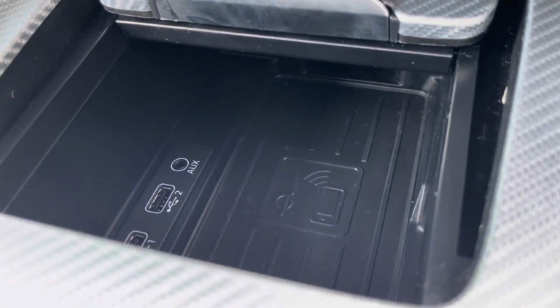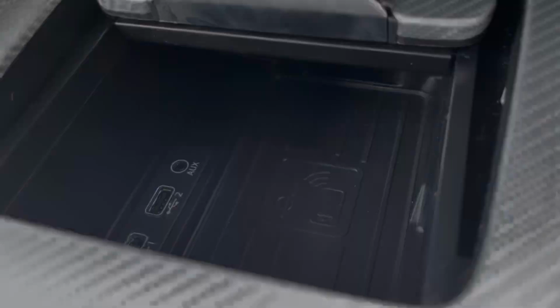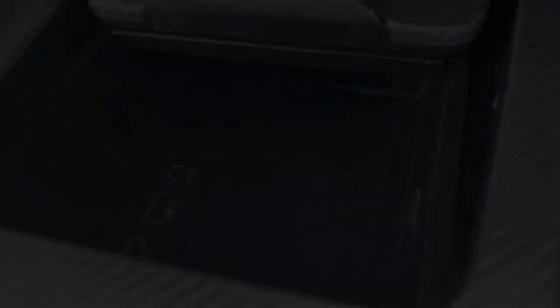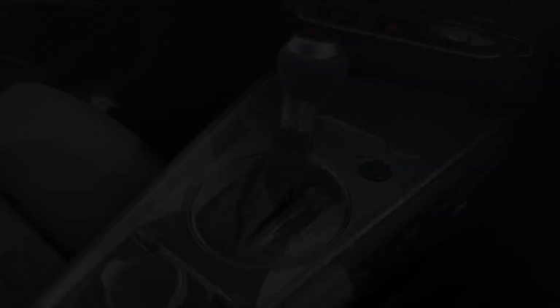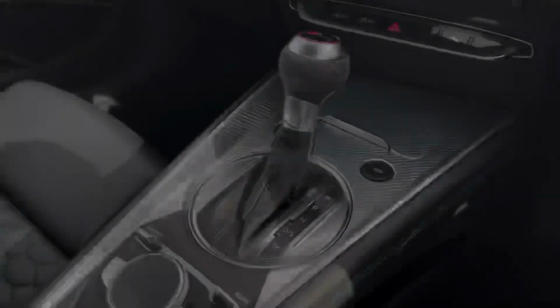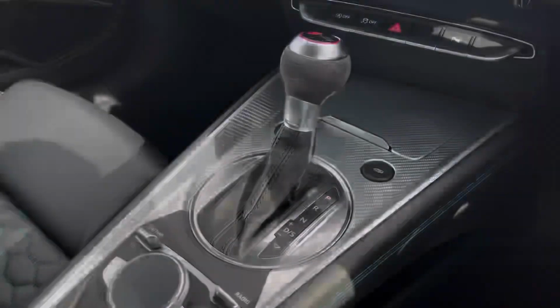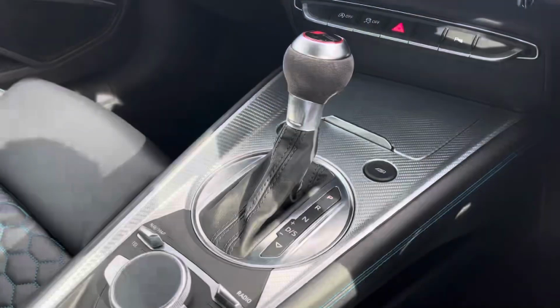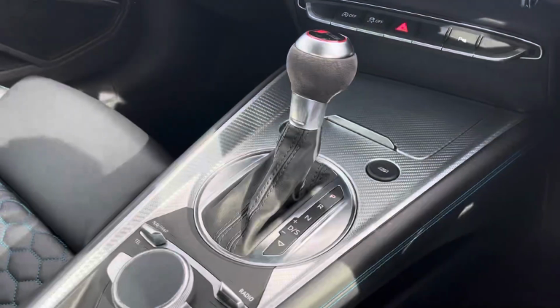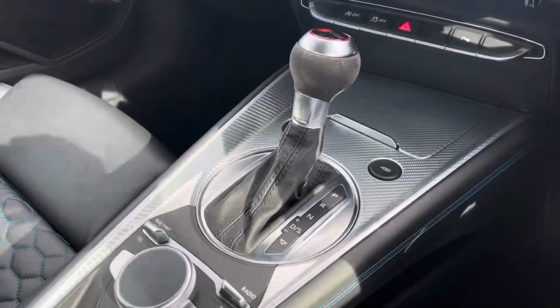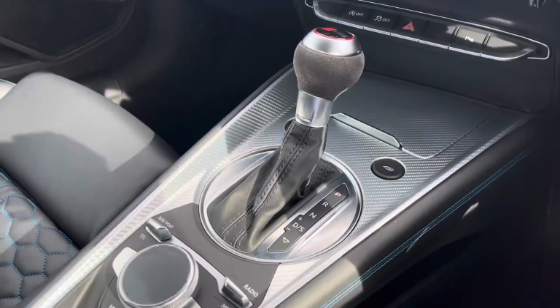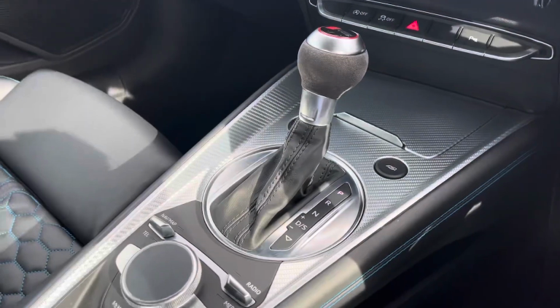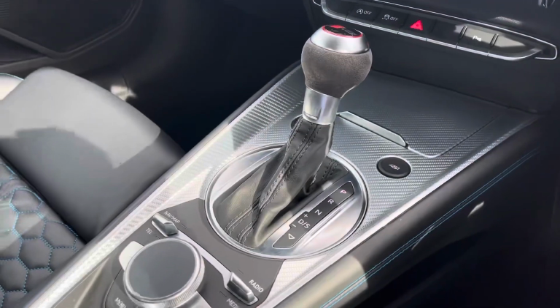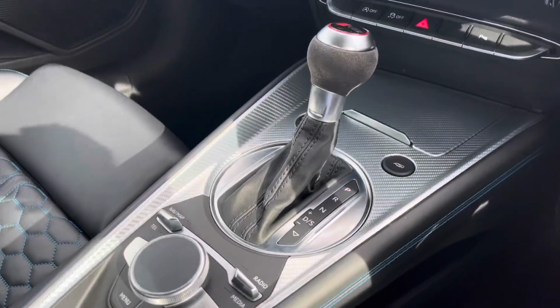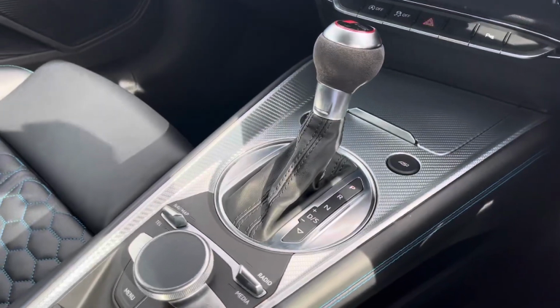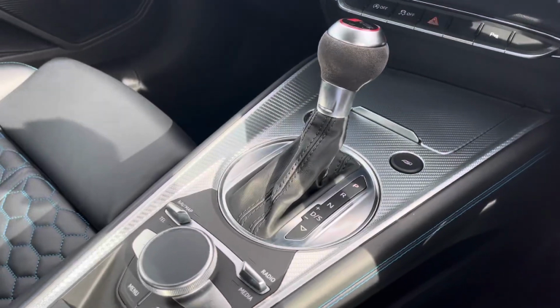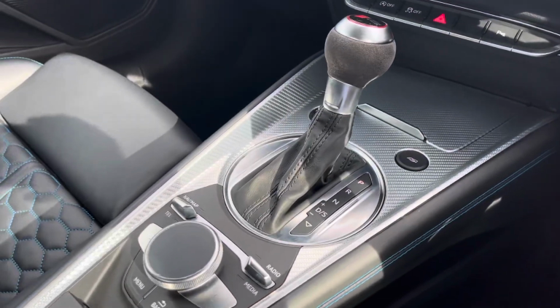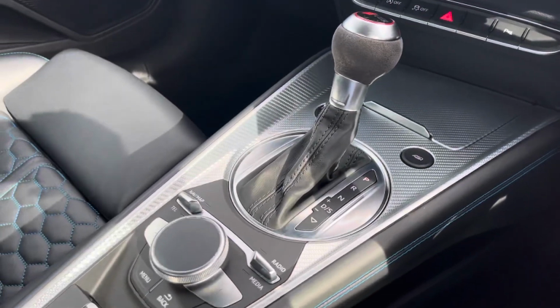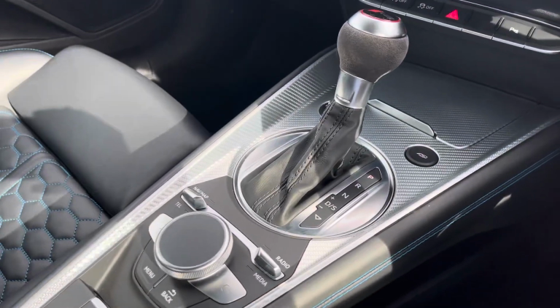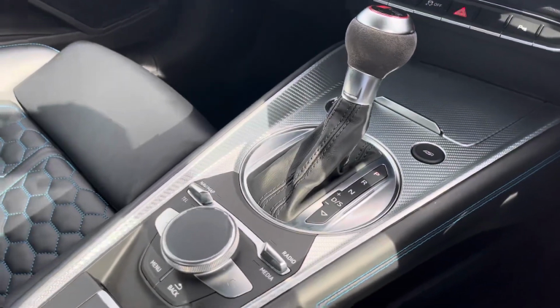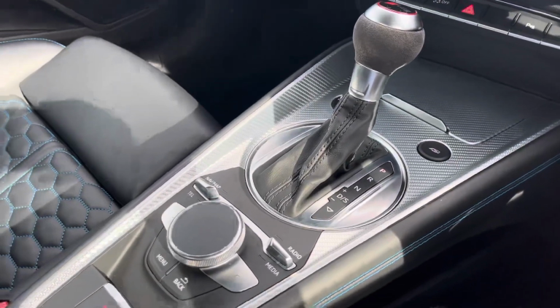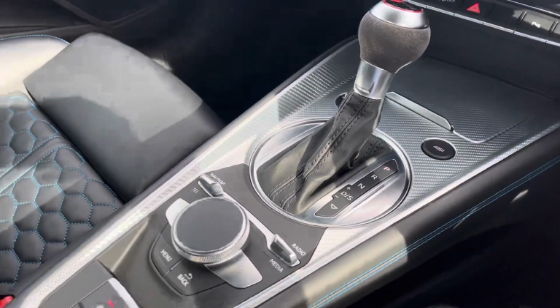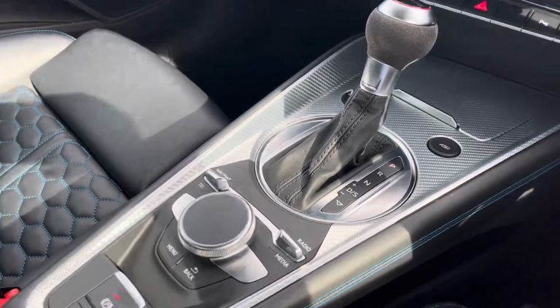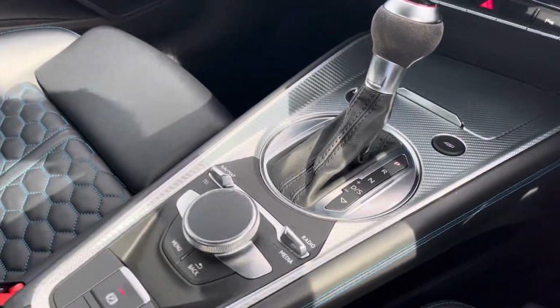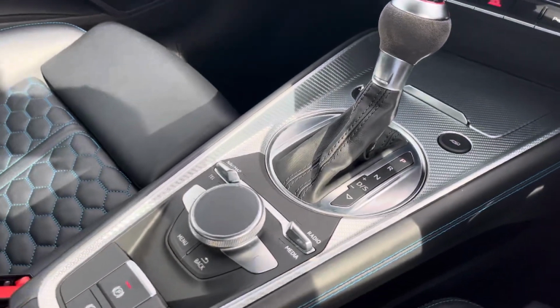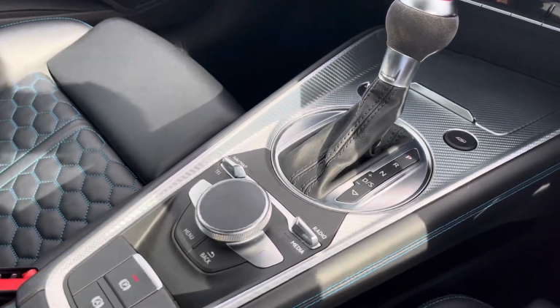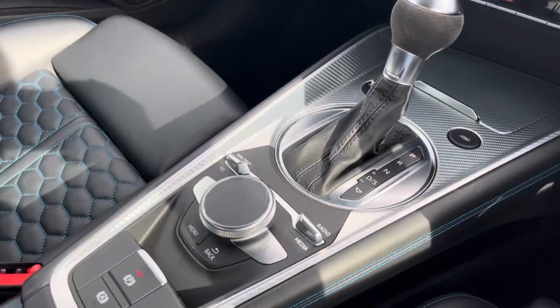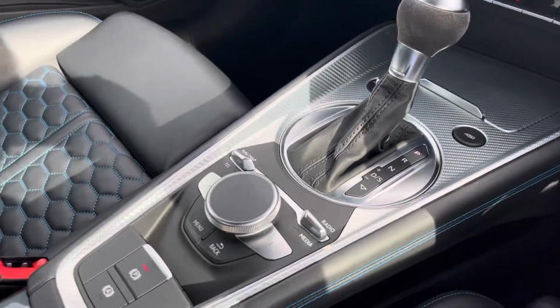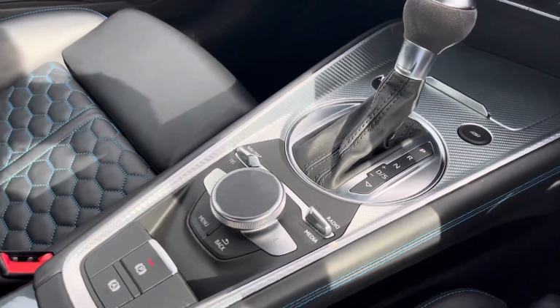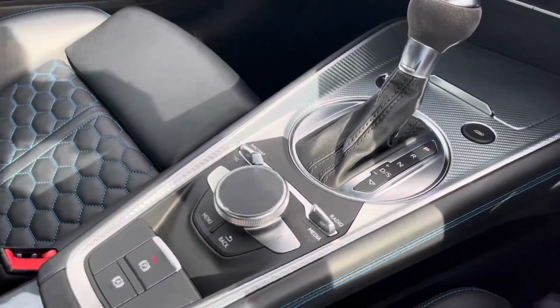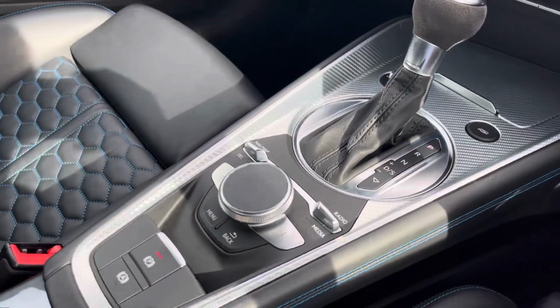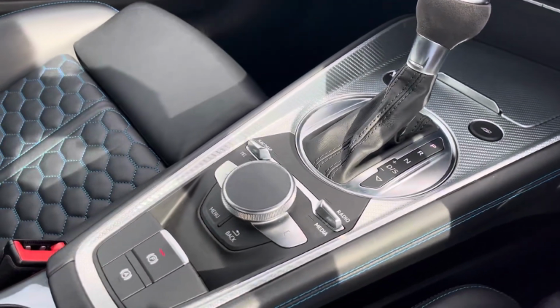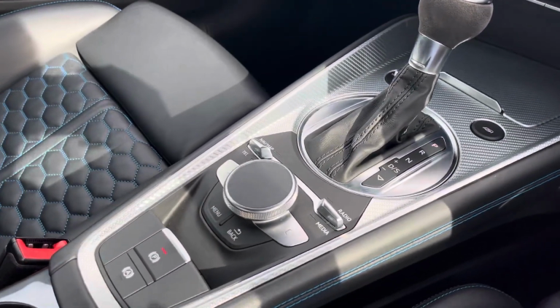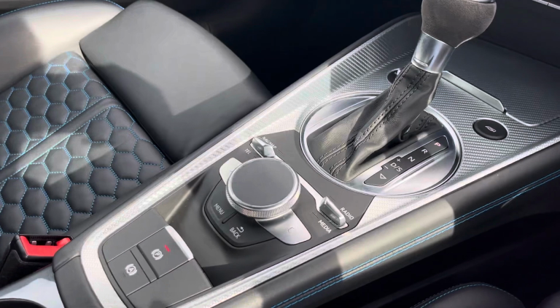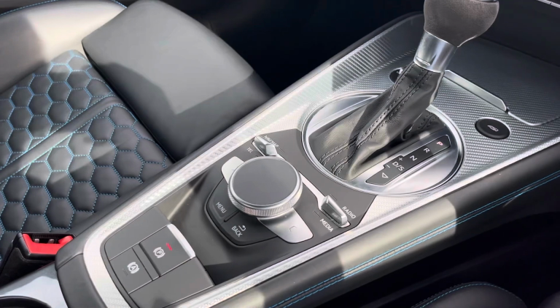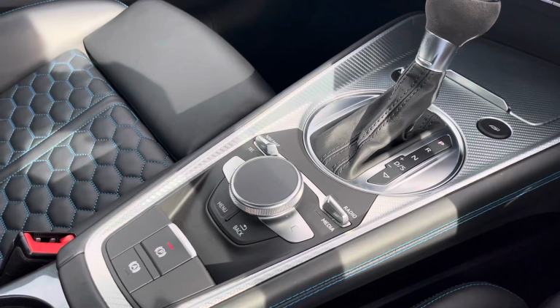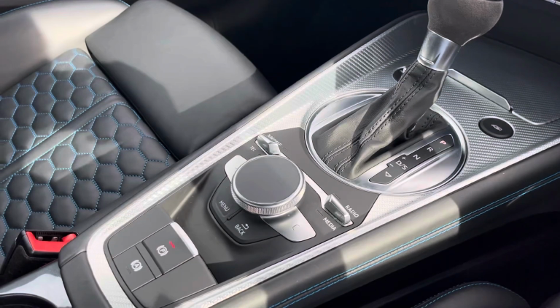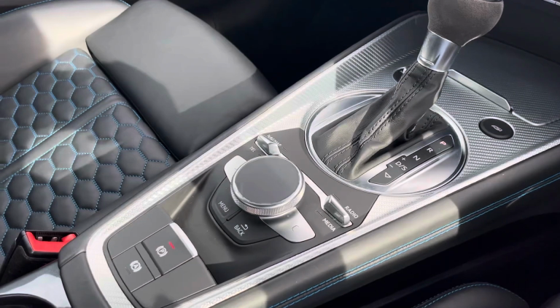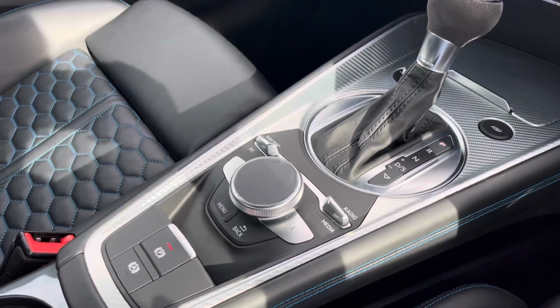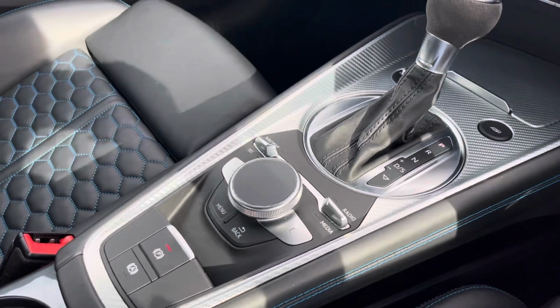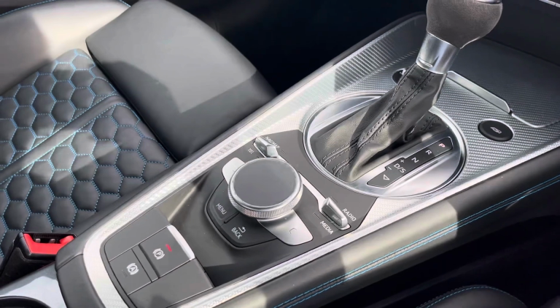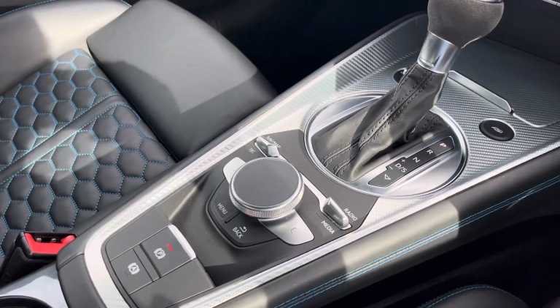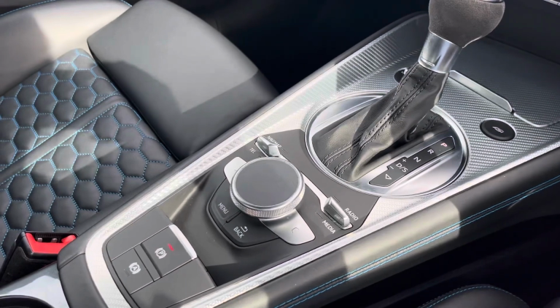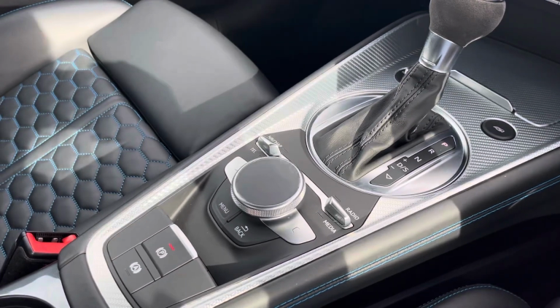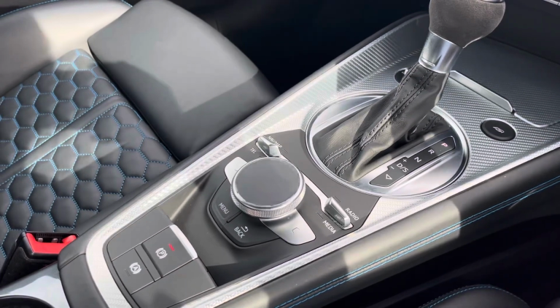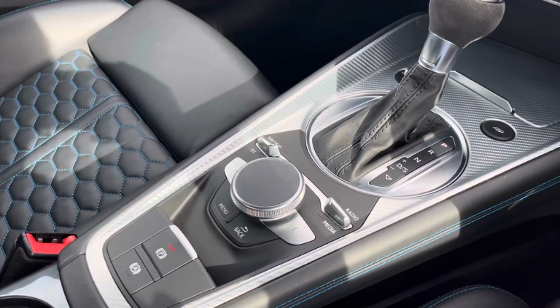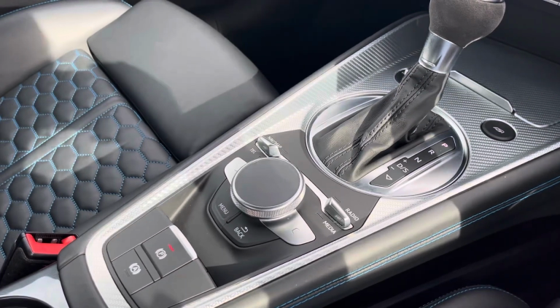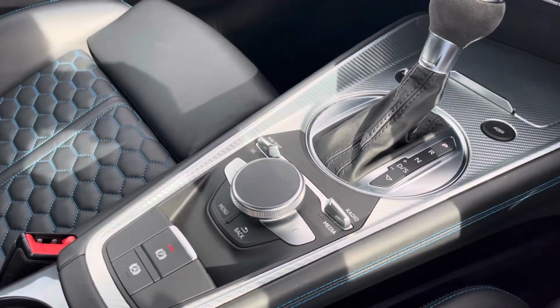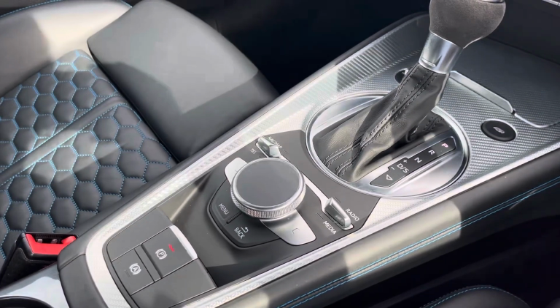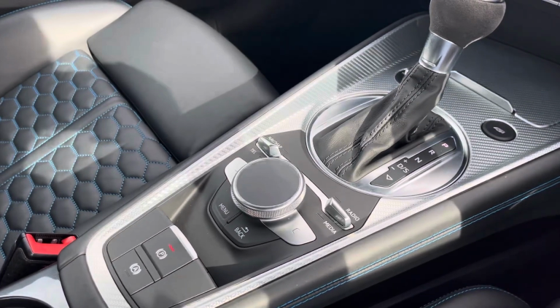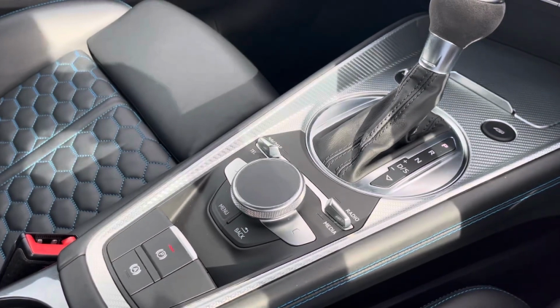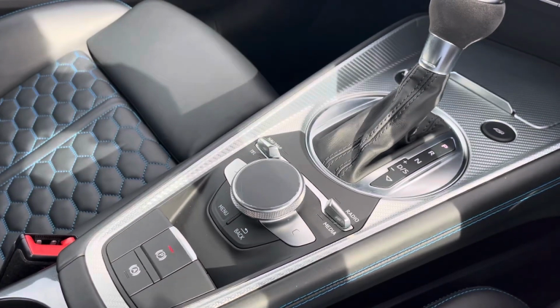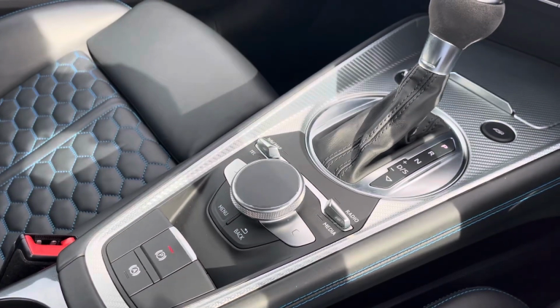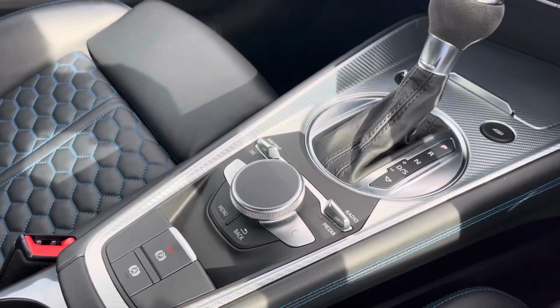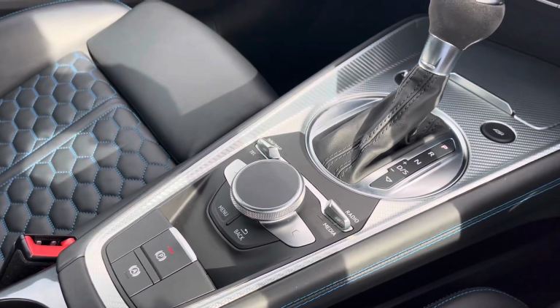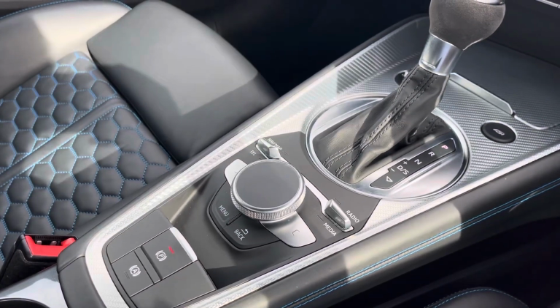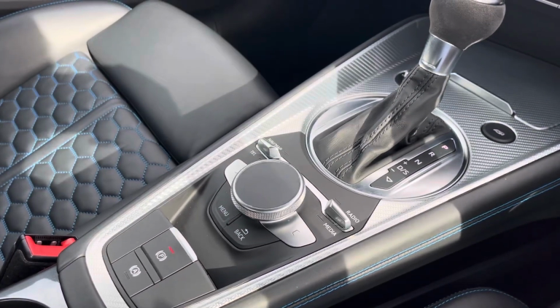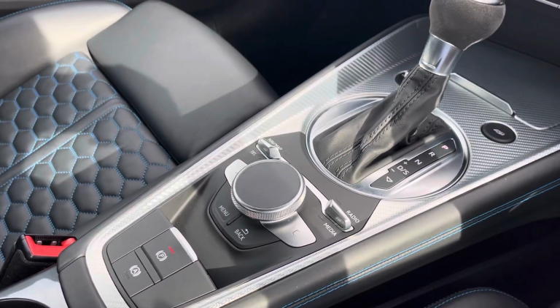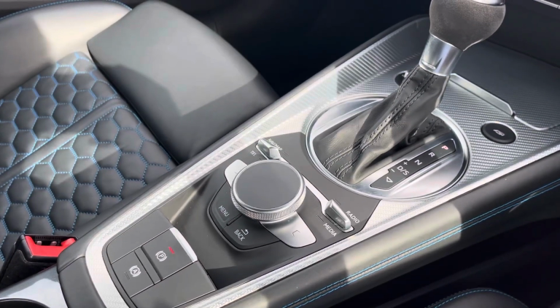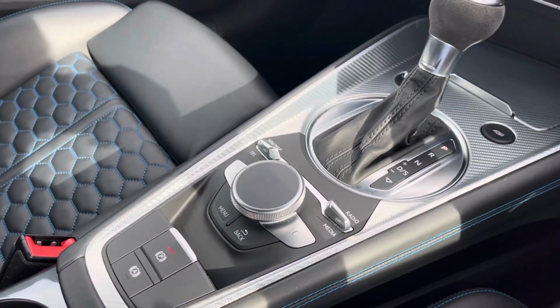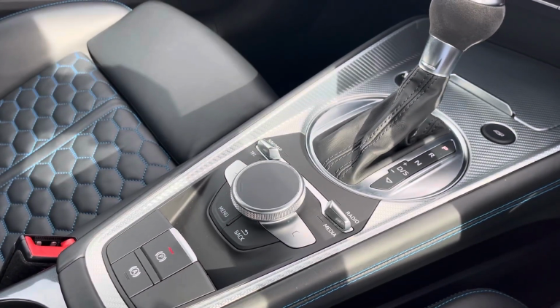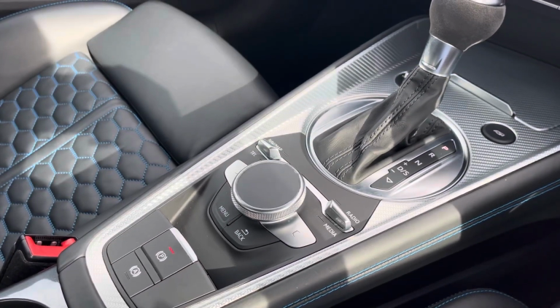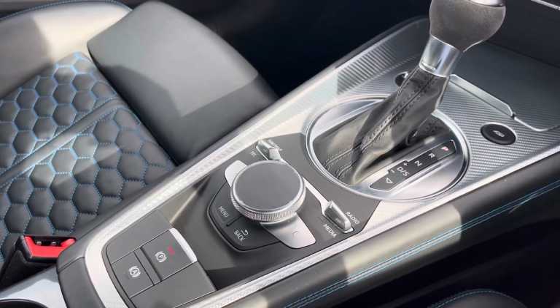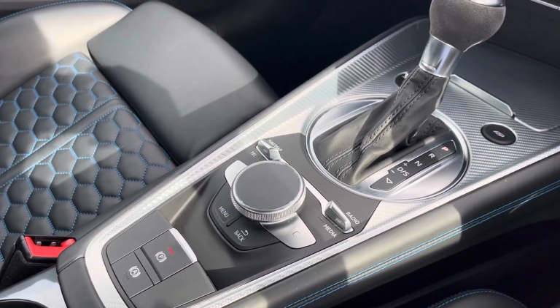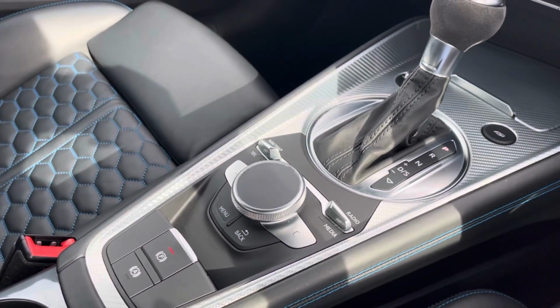The keyless go, automatic gearbox, and electromechanical parking brake all combine to make driving as easy as possible.